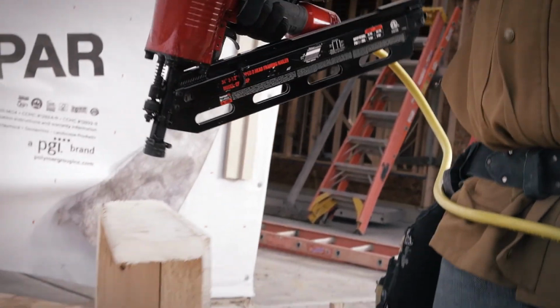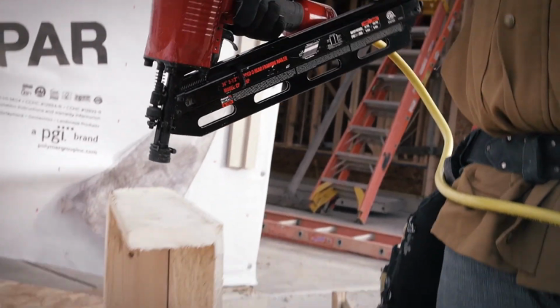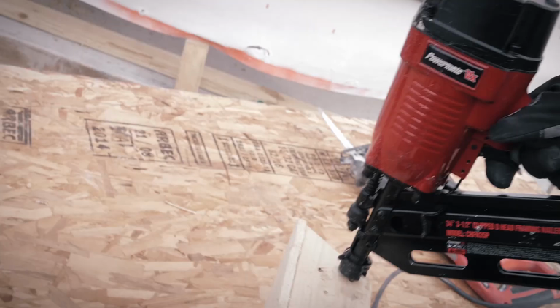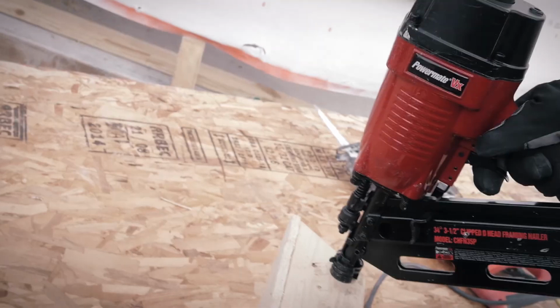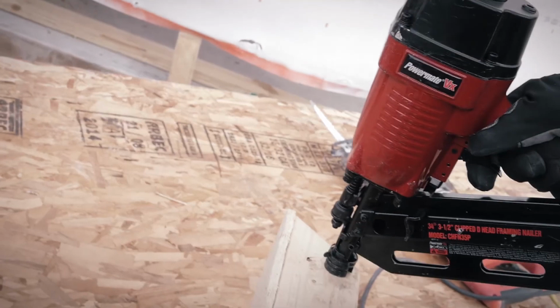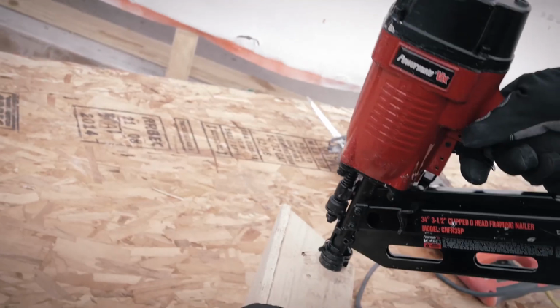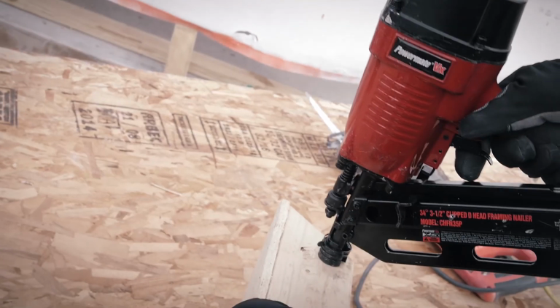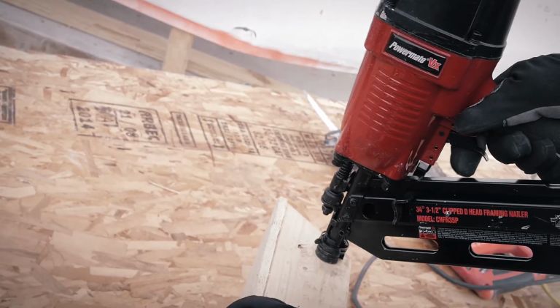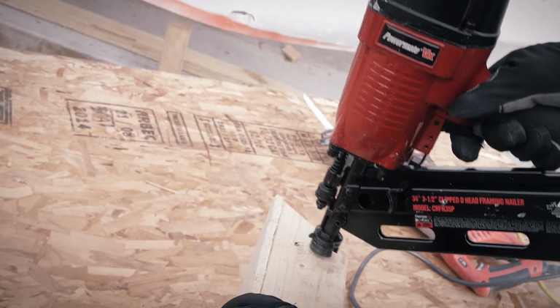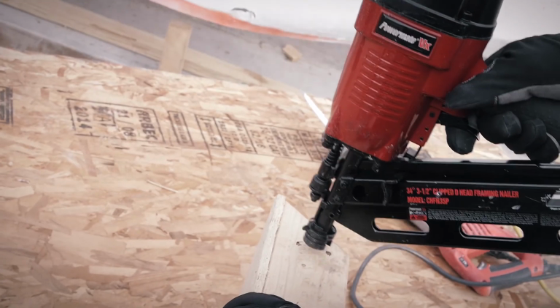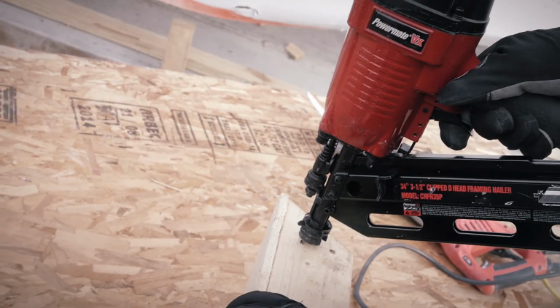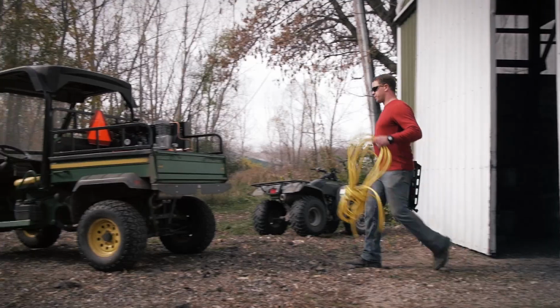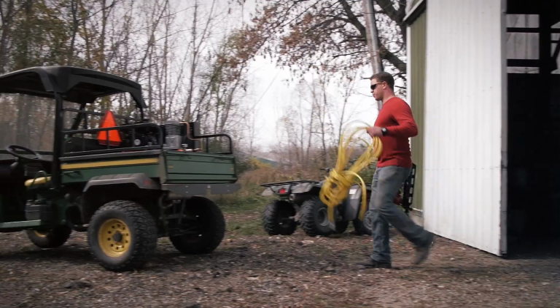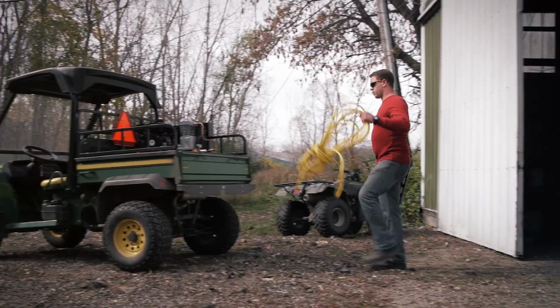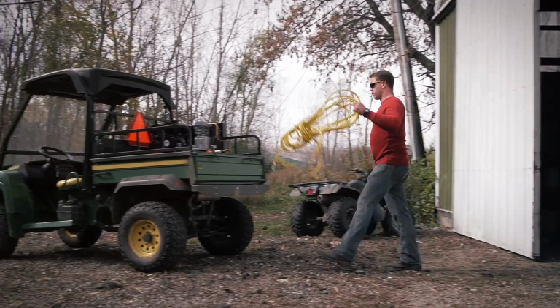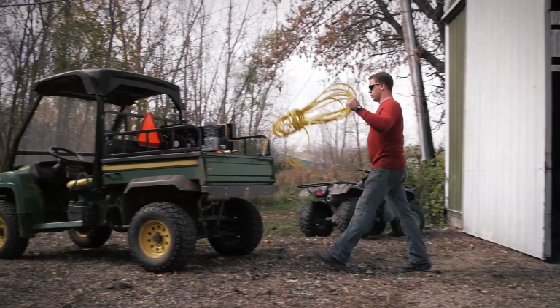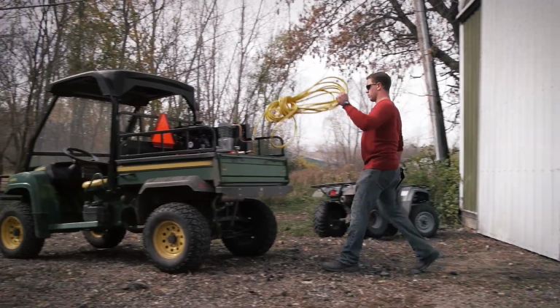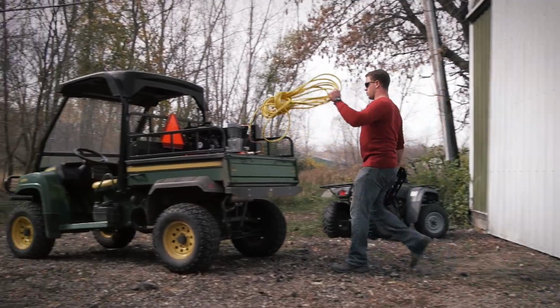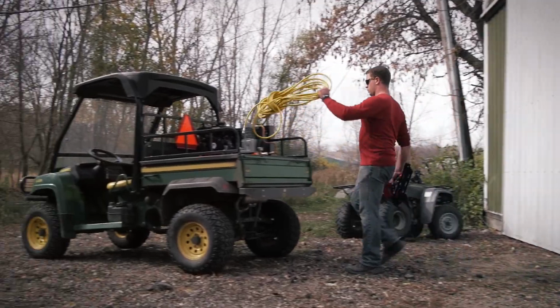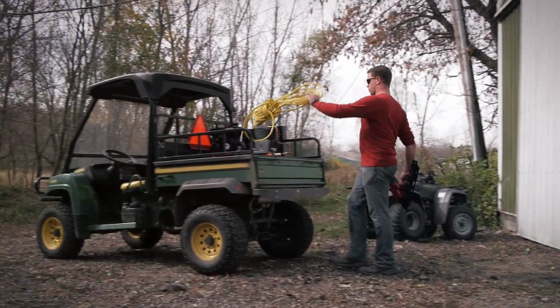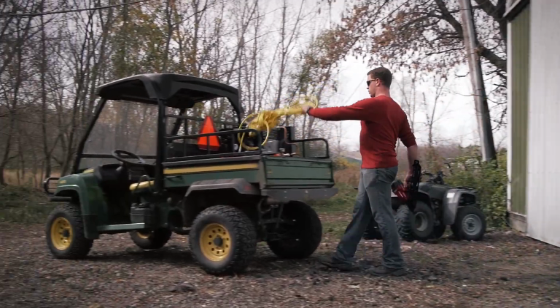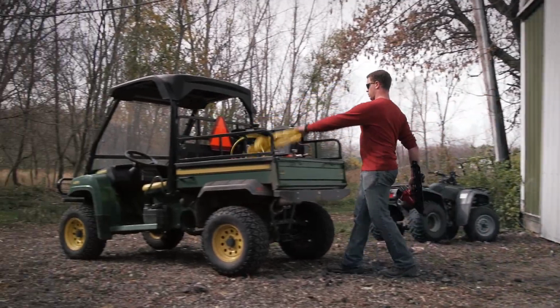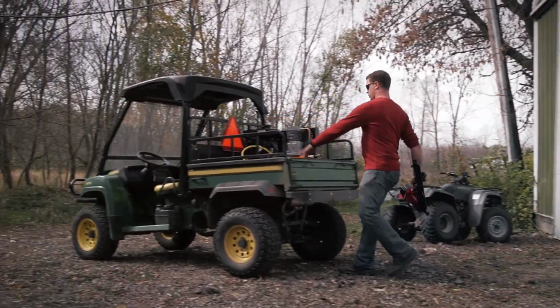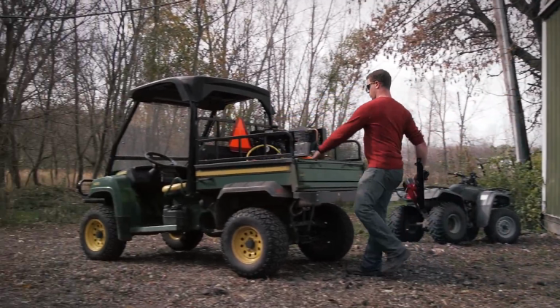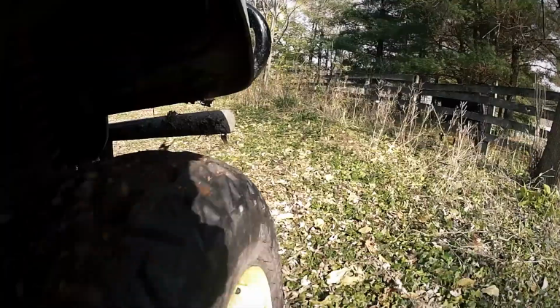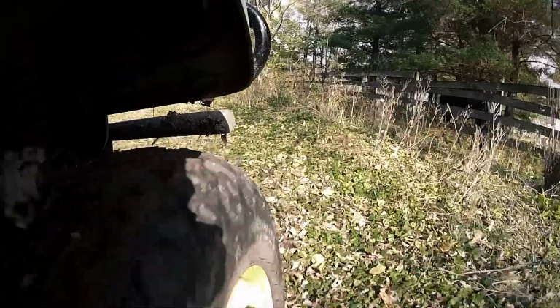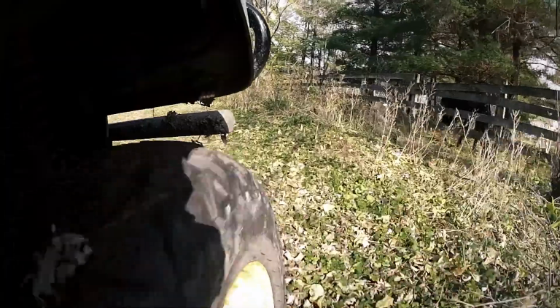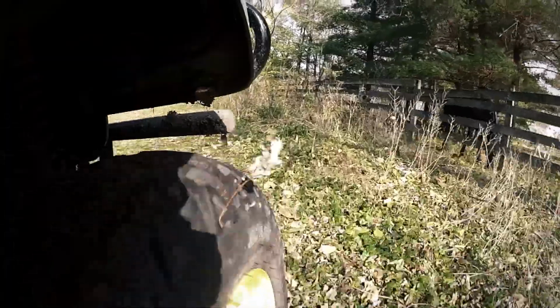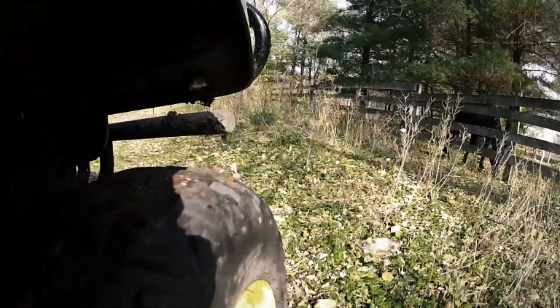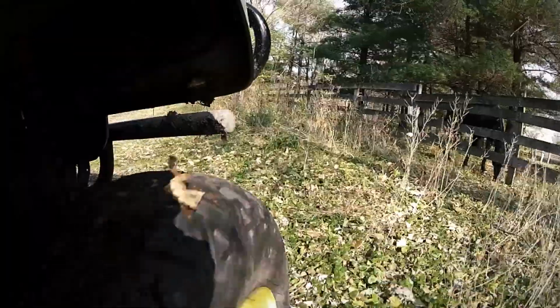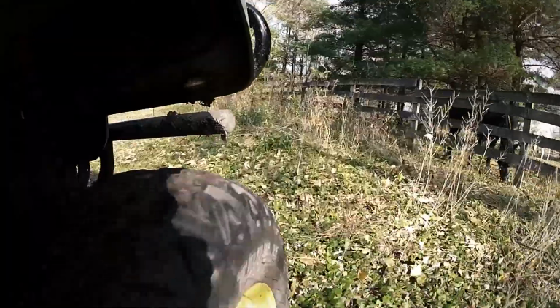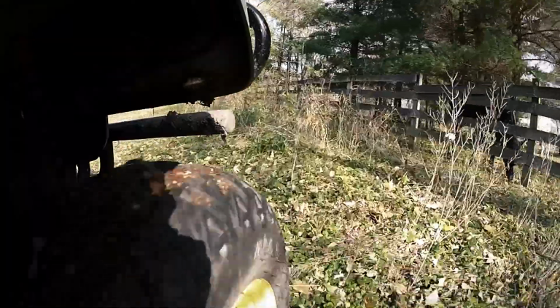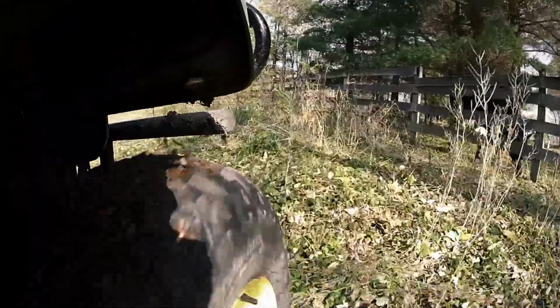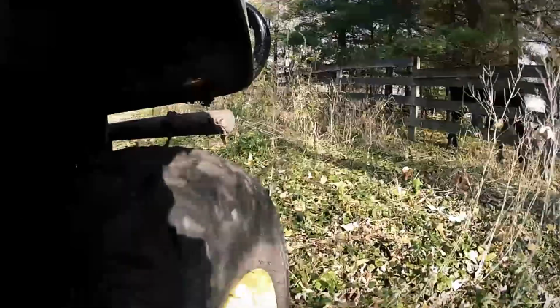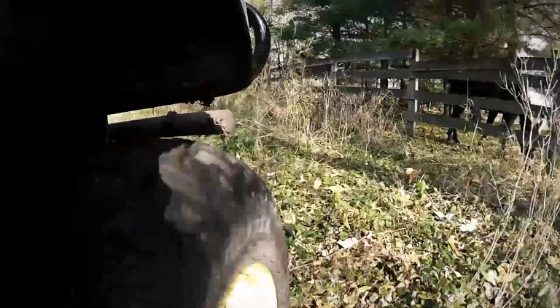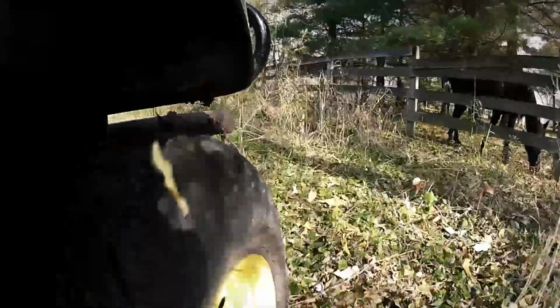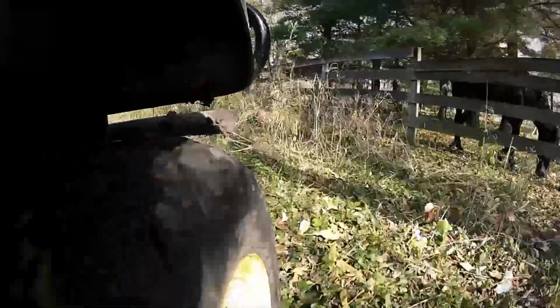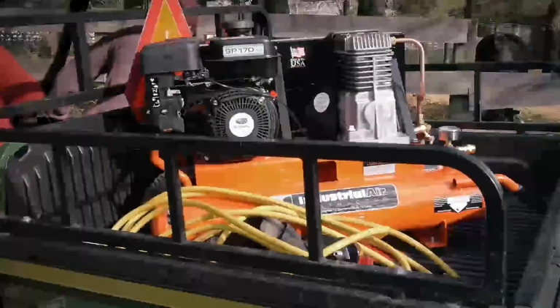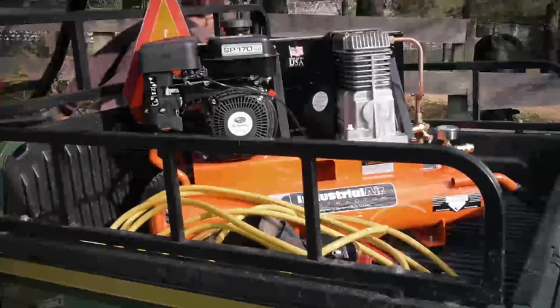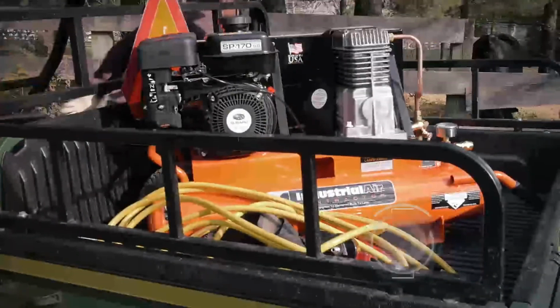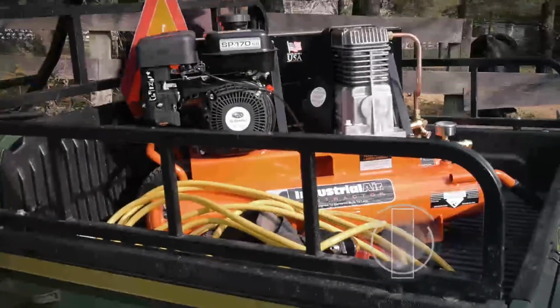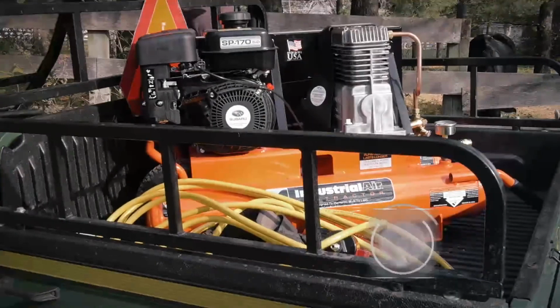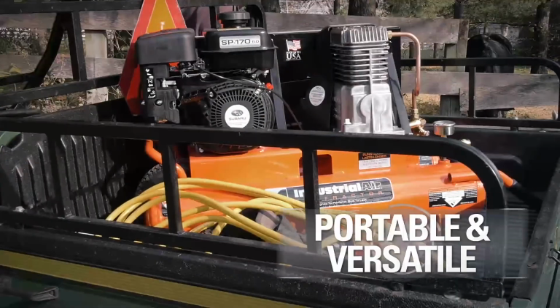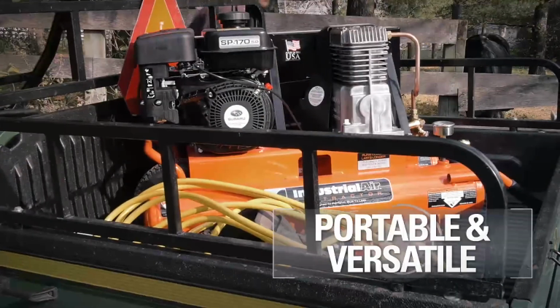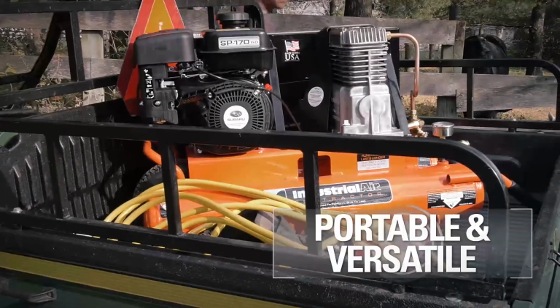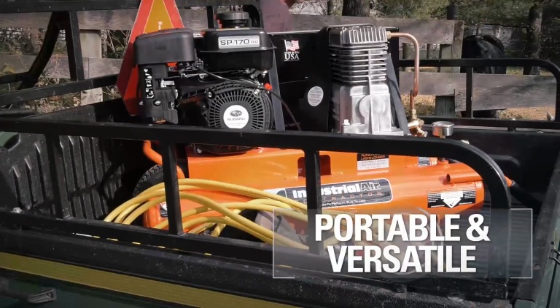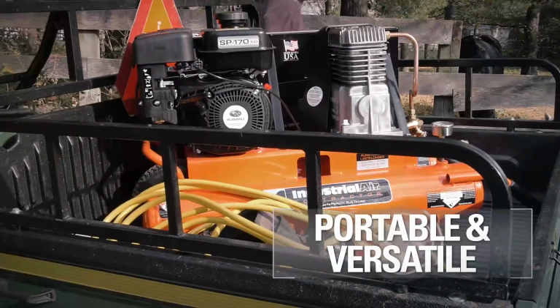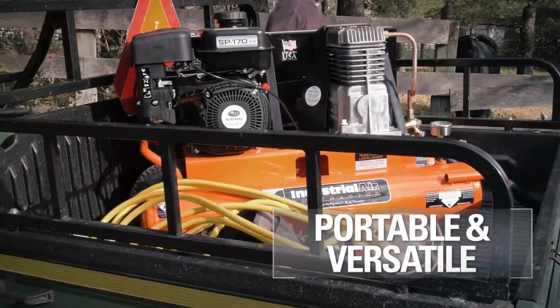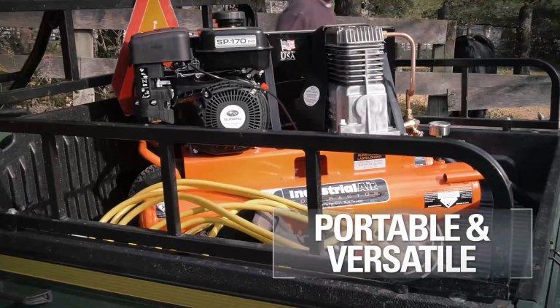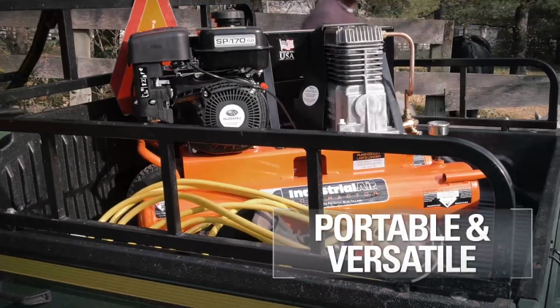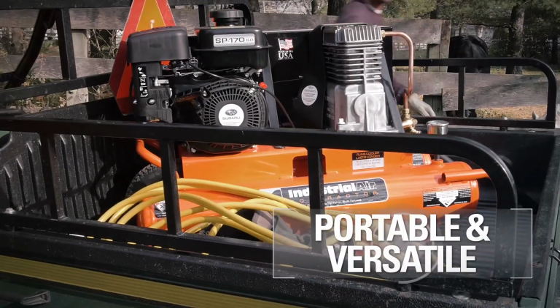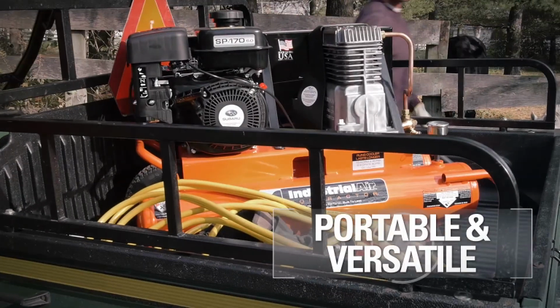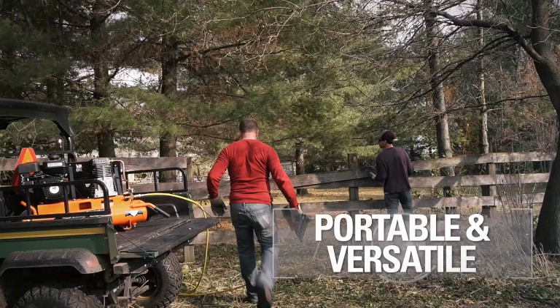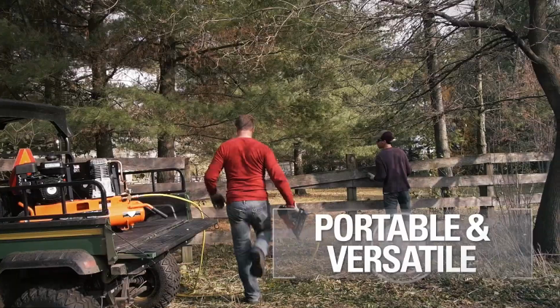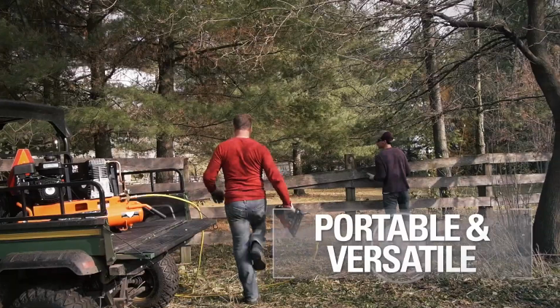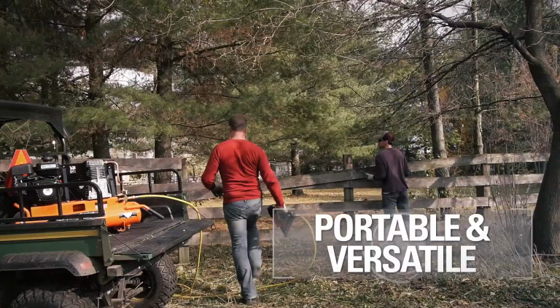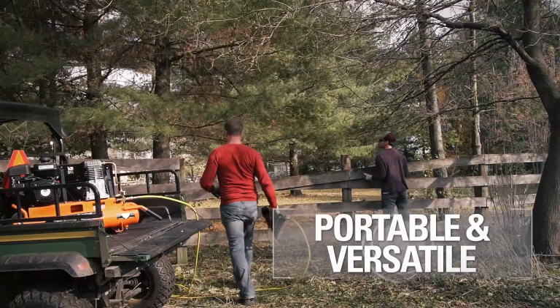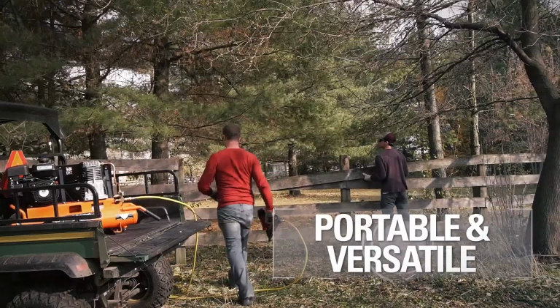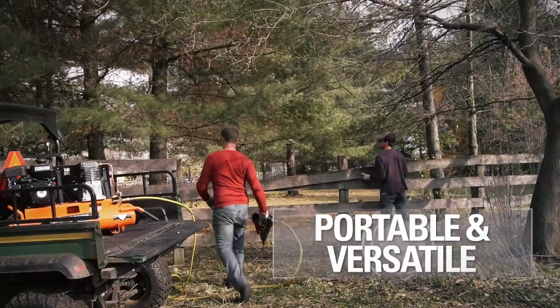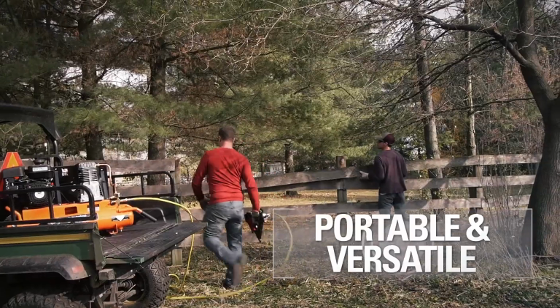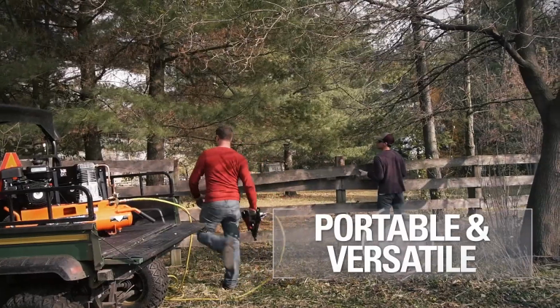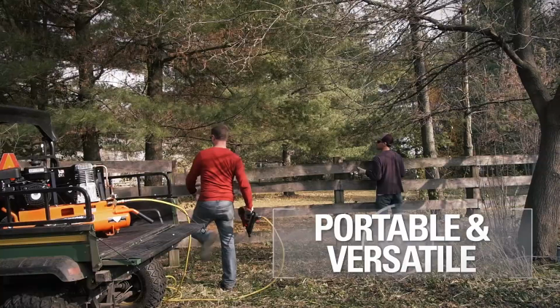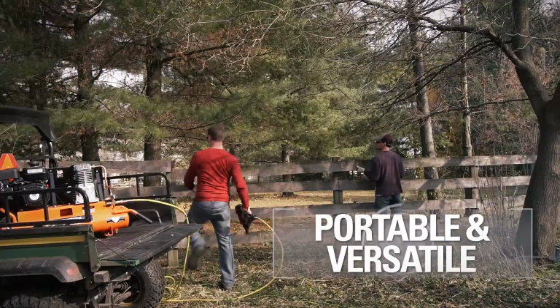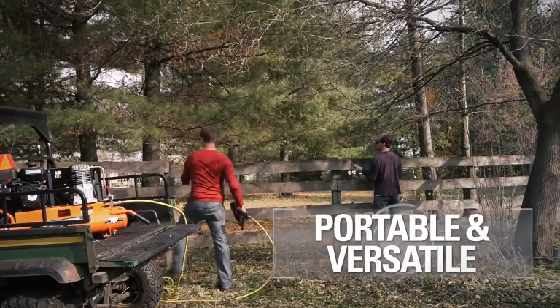Thanks to its gas-powered engine and portable wheelbarrow design, this compressor is ideal for both construction and farm application.